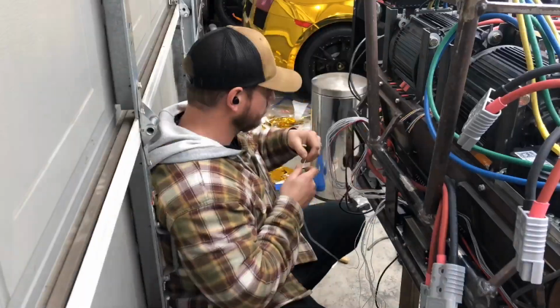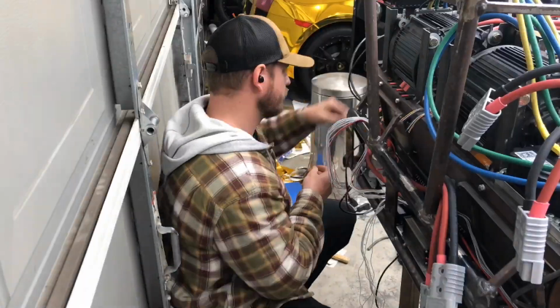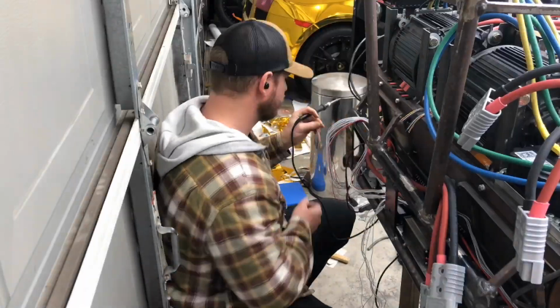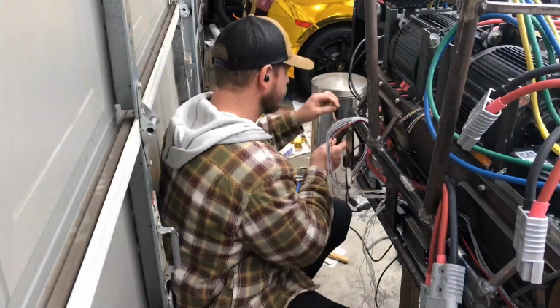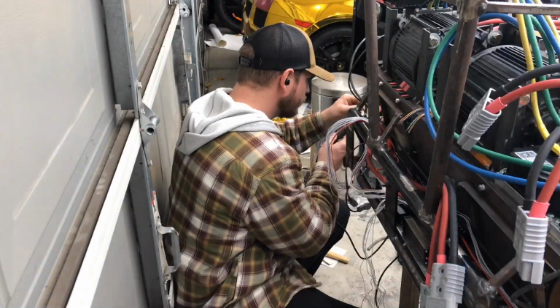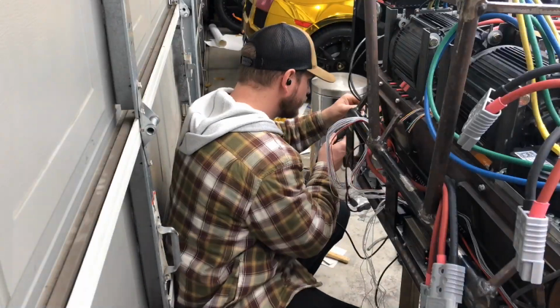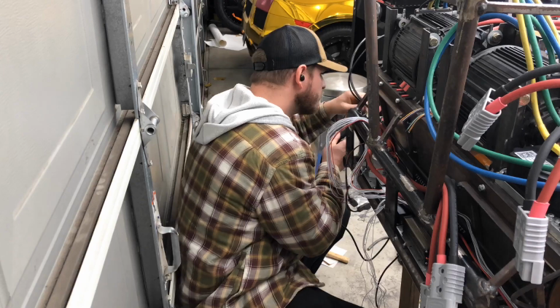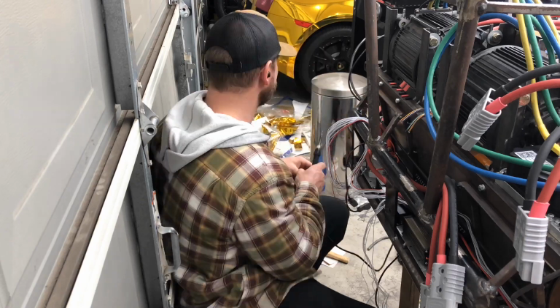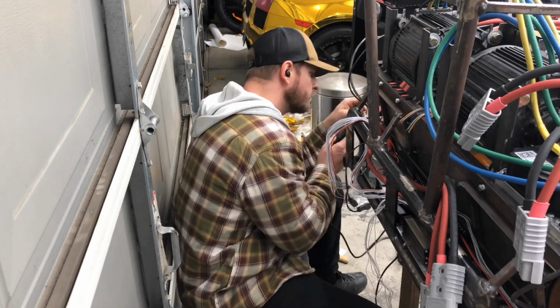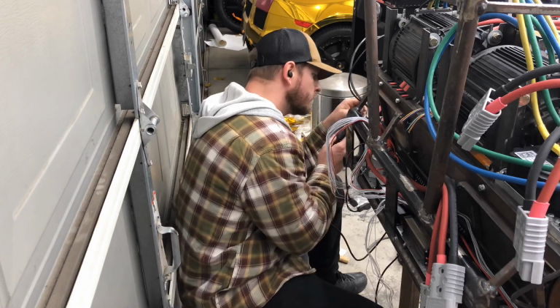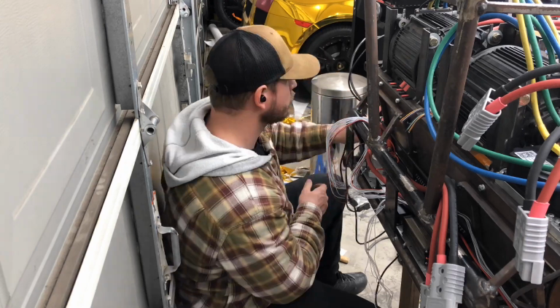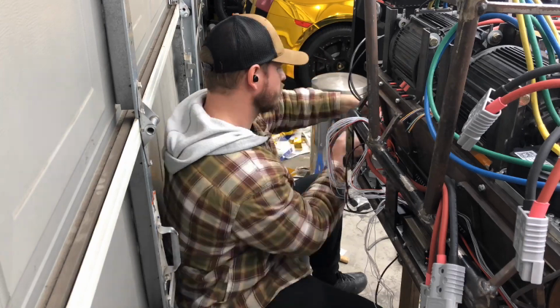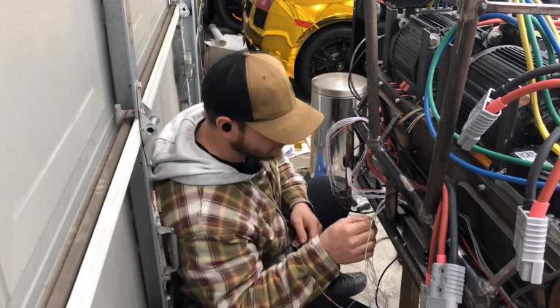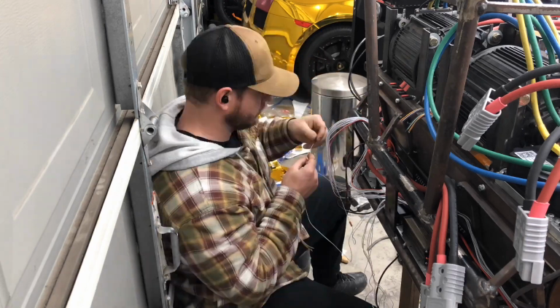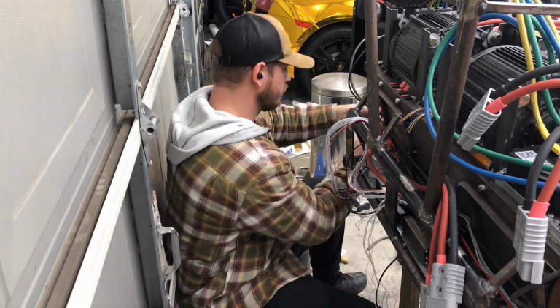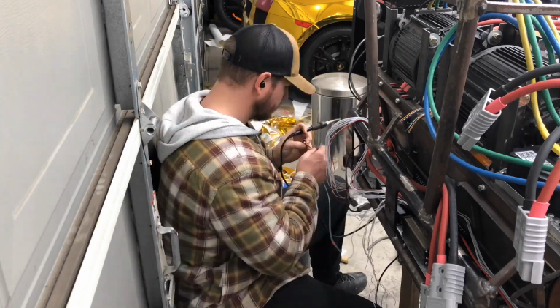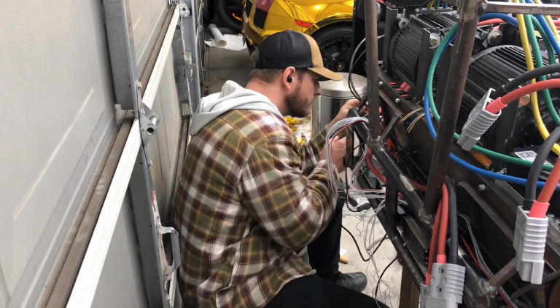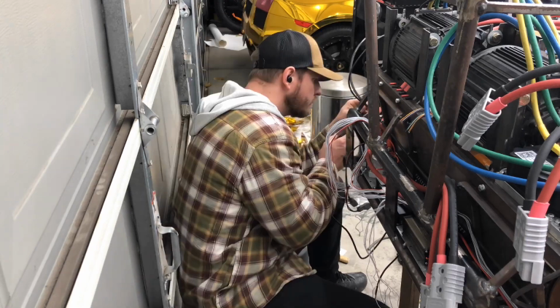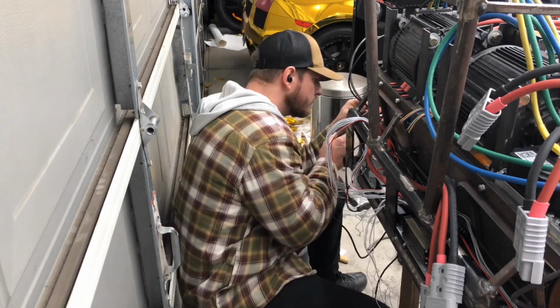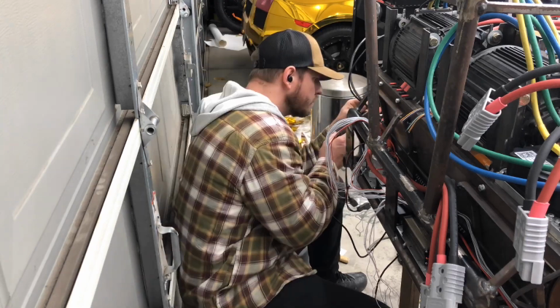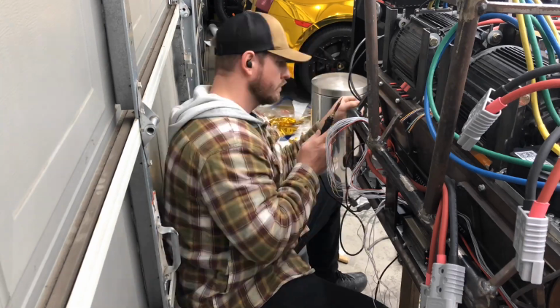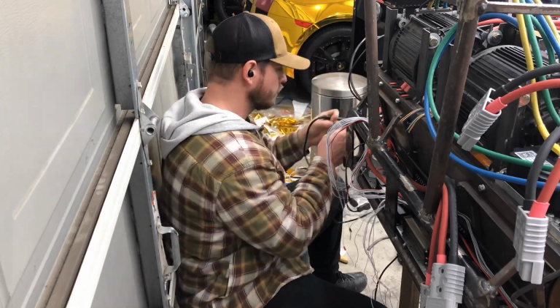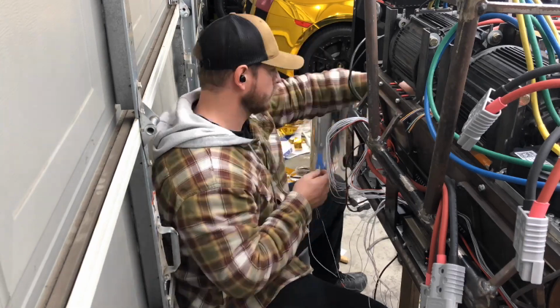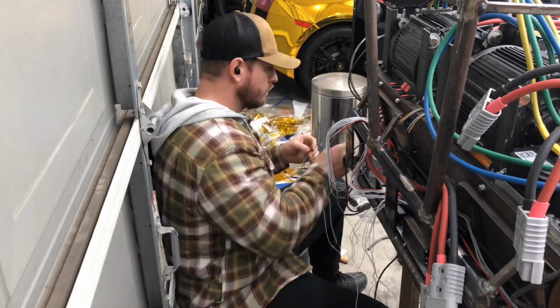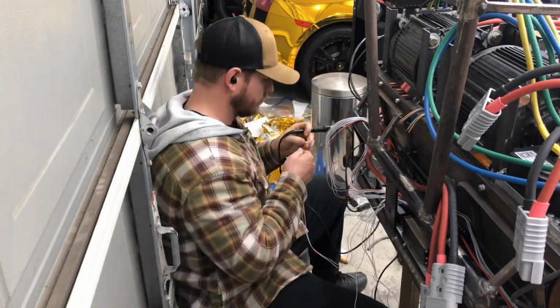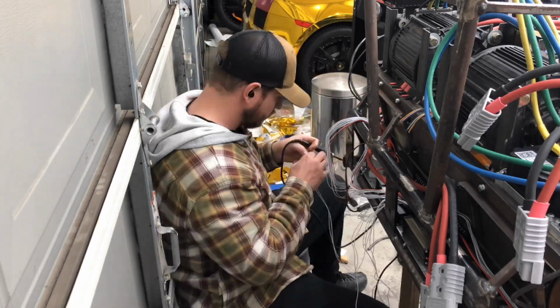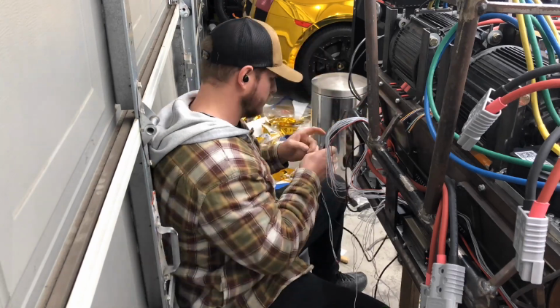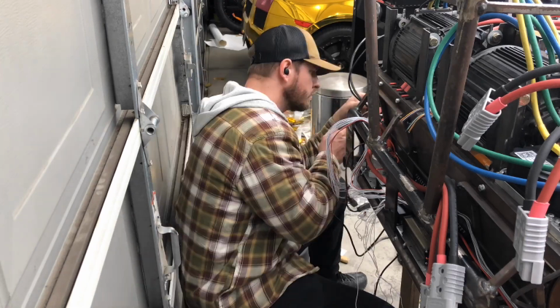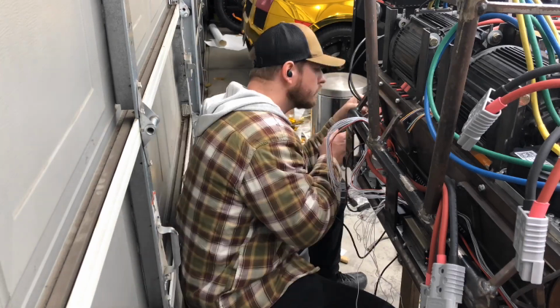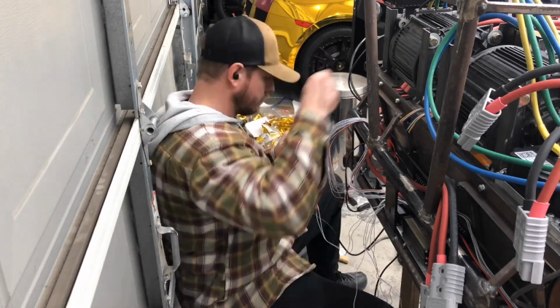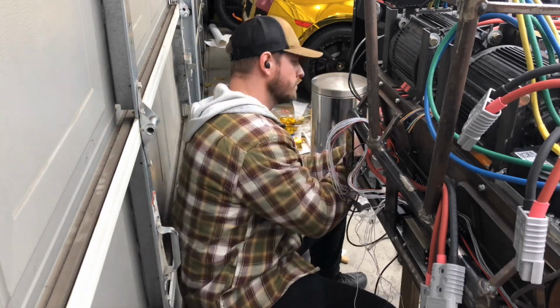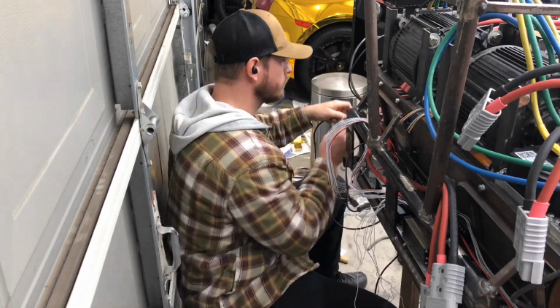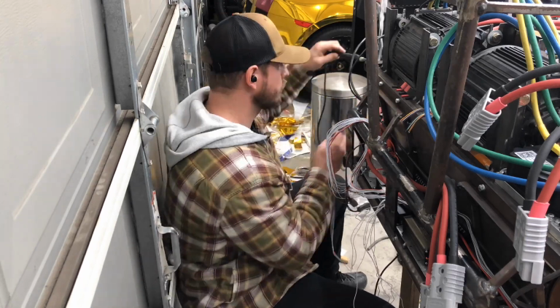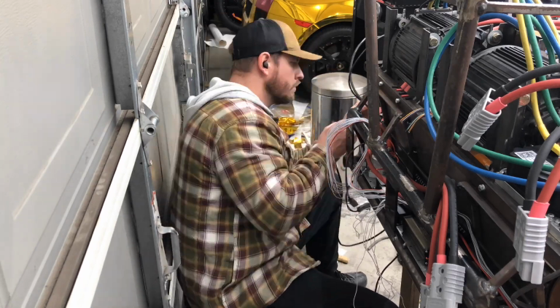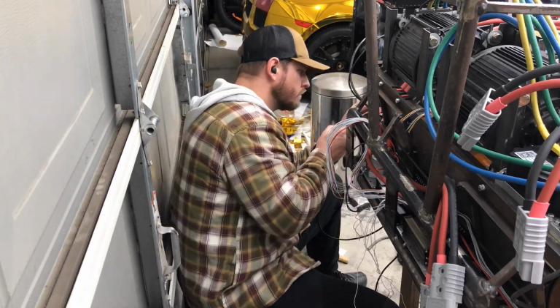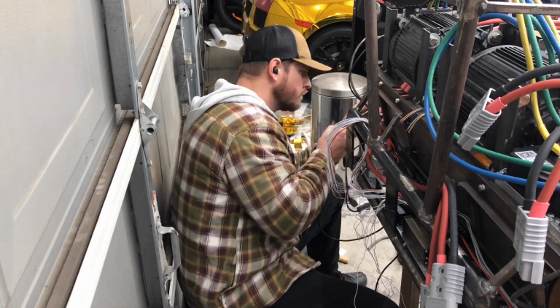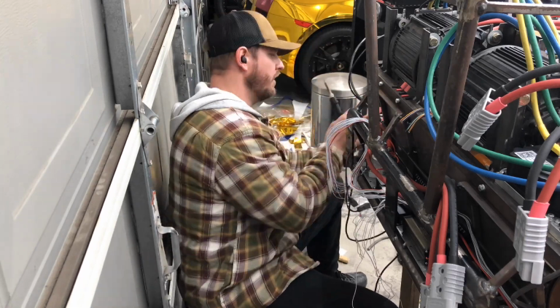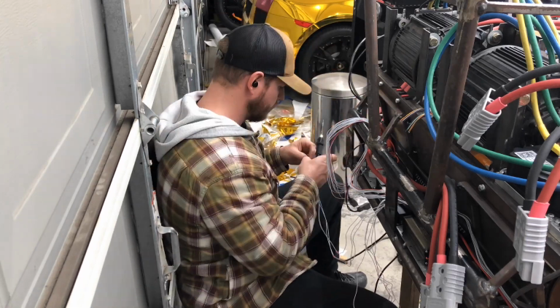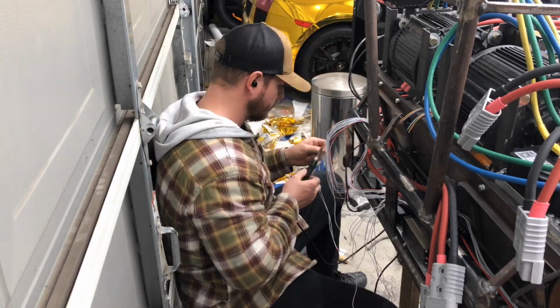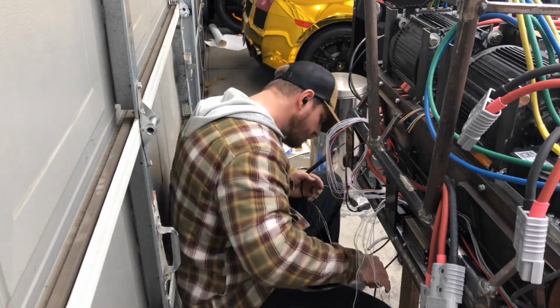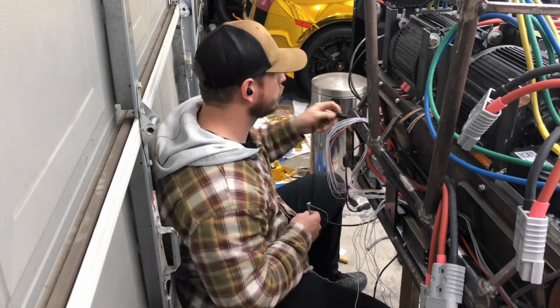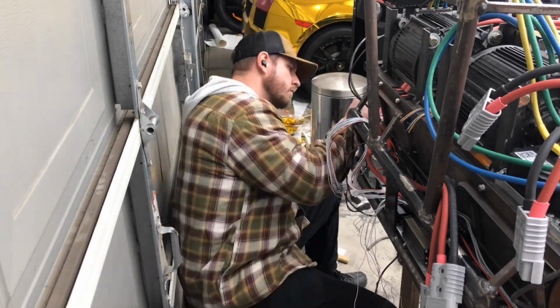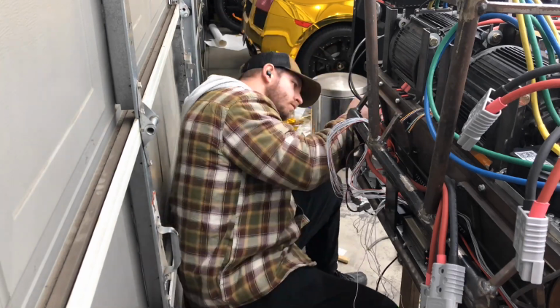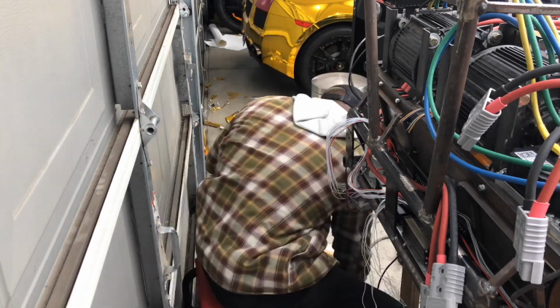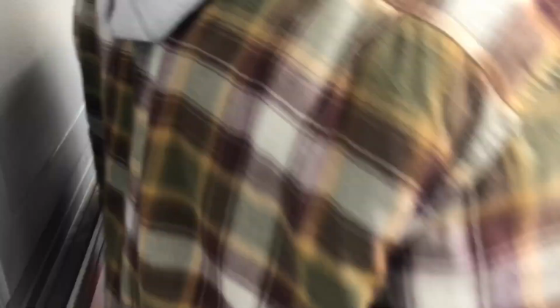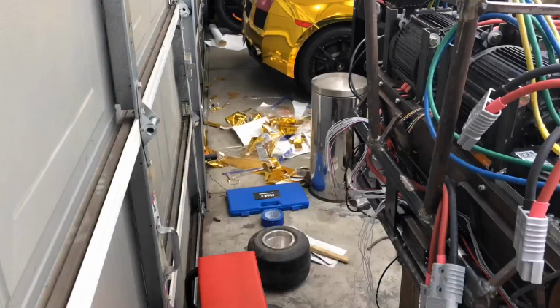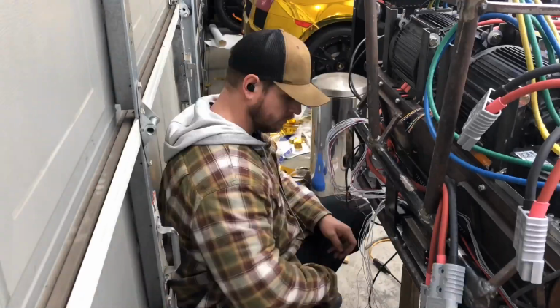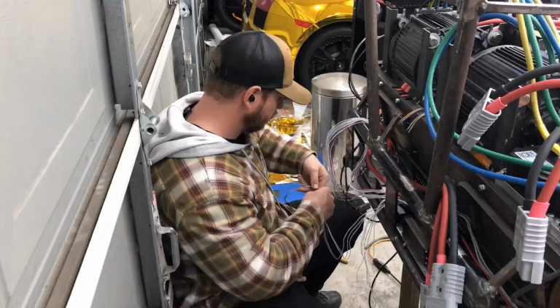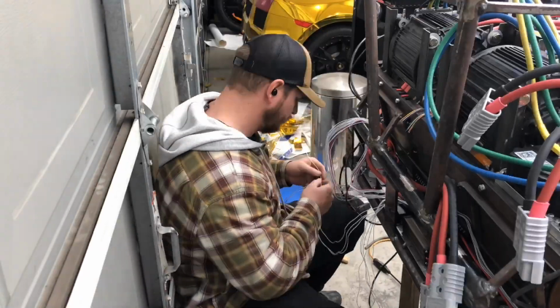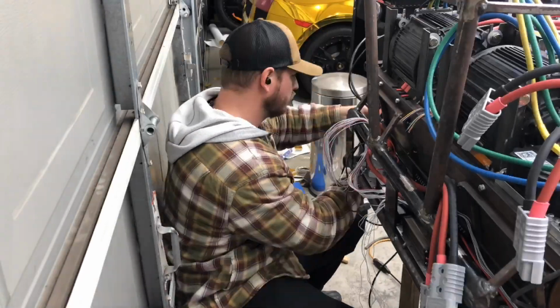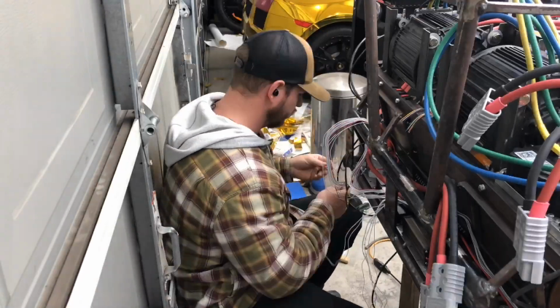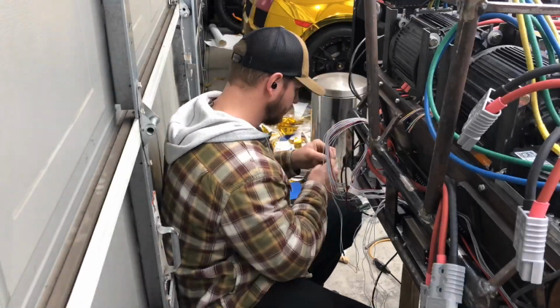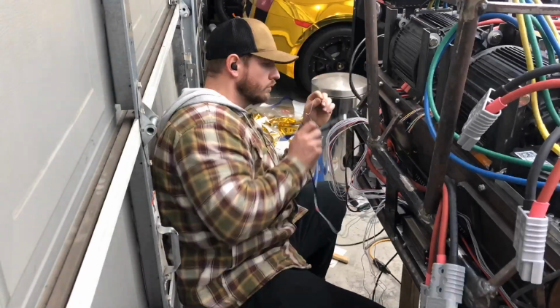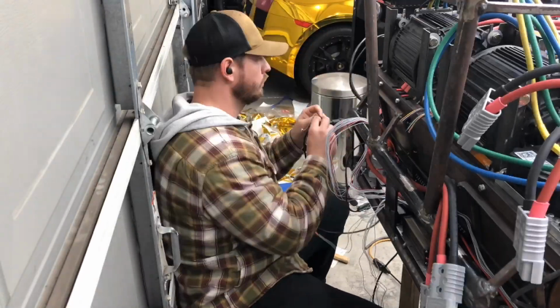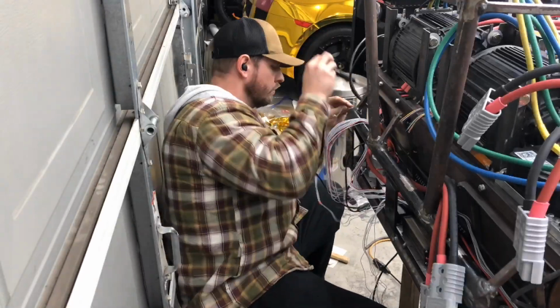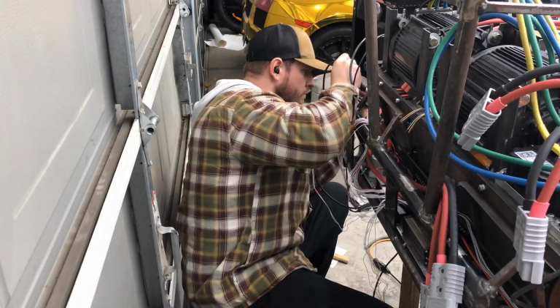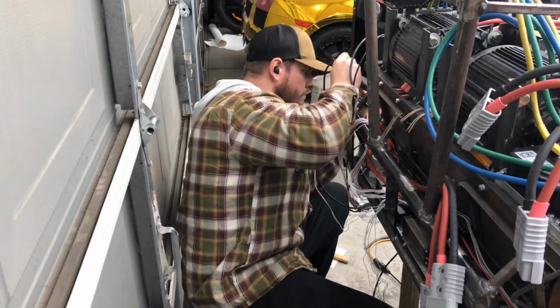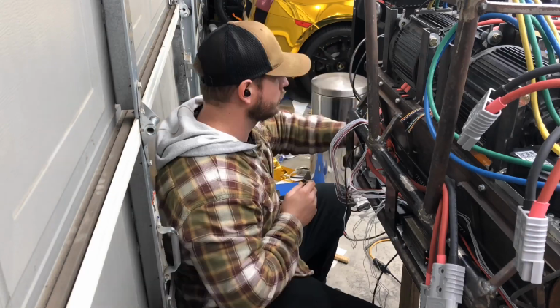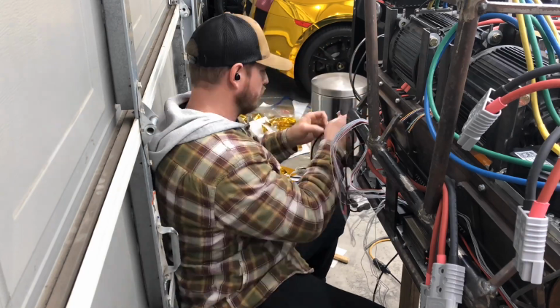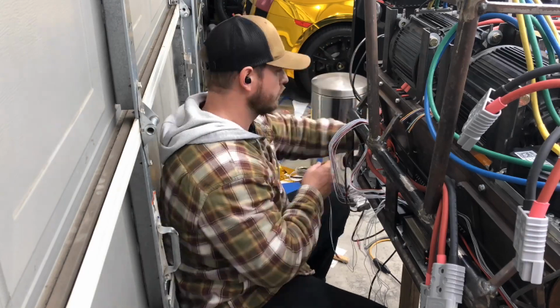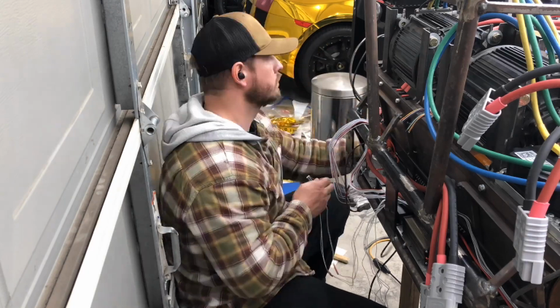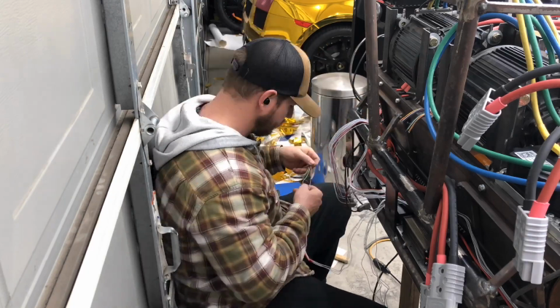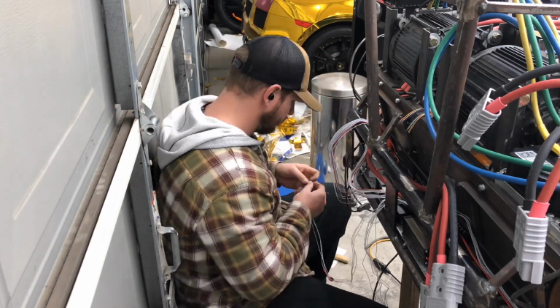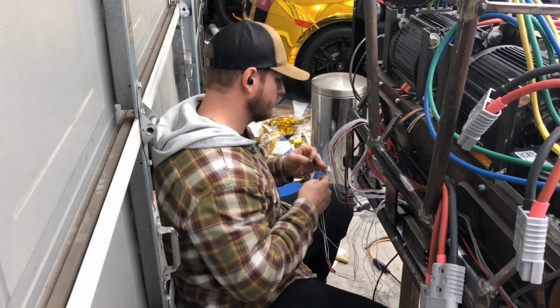Here I'm connecting each of the plugs for the BMS balance leads, which connect directly into the custom plugs I installed on the packs earlier.